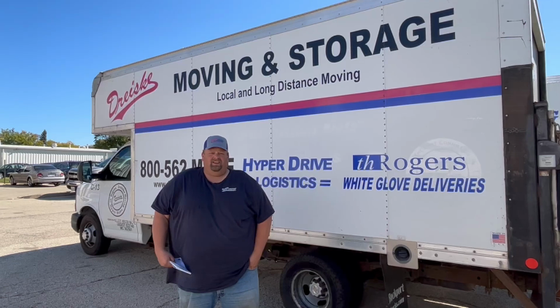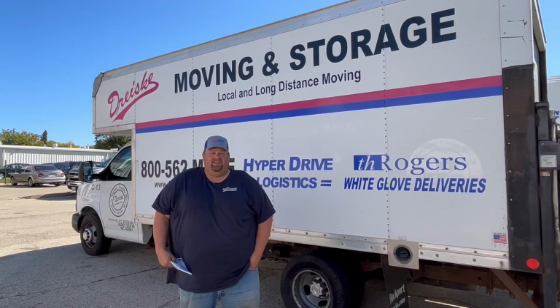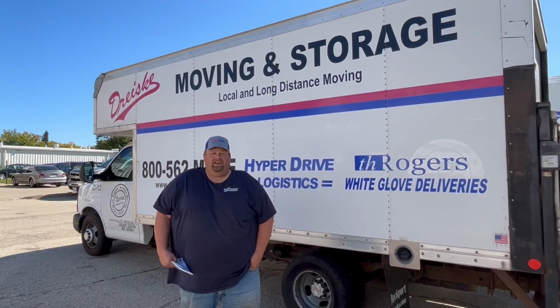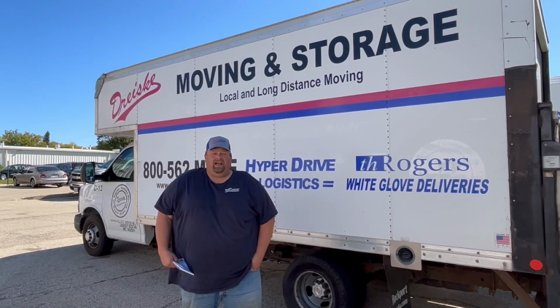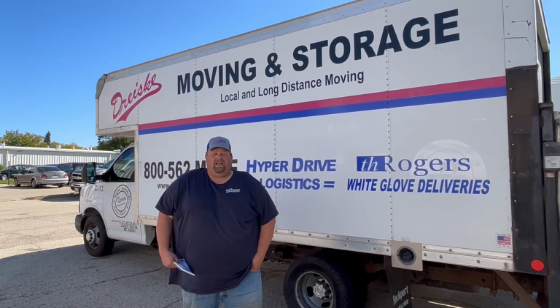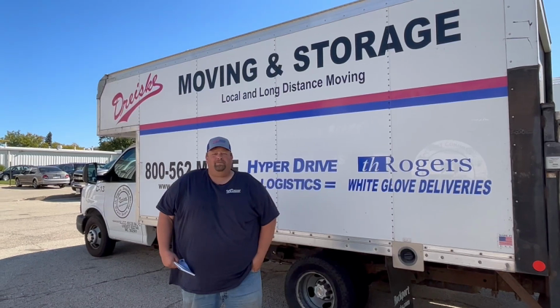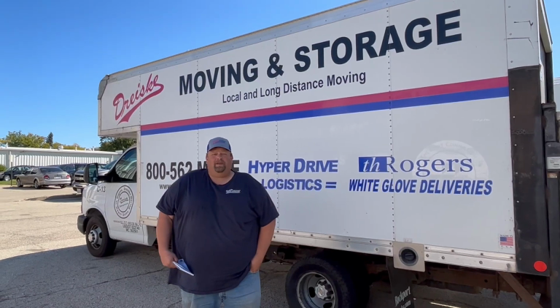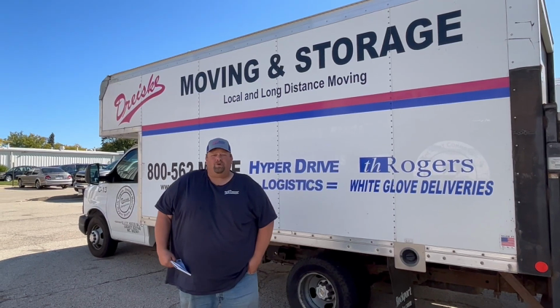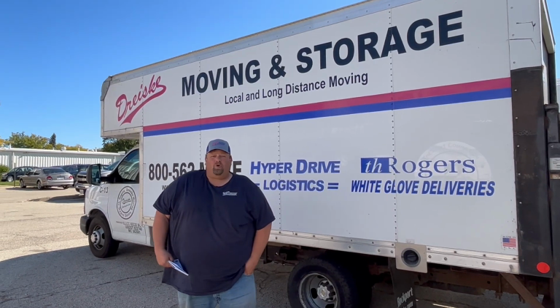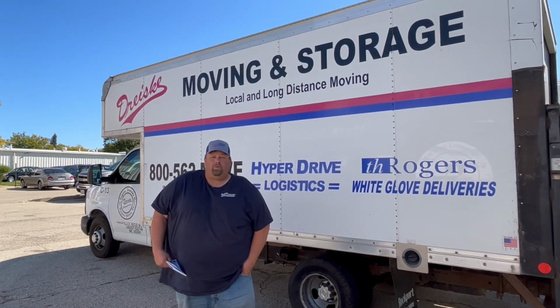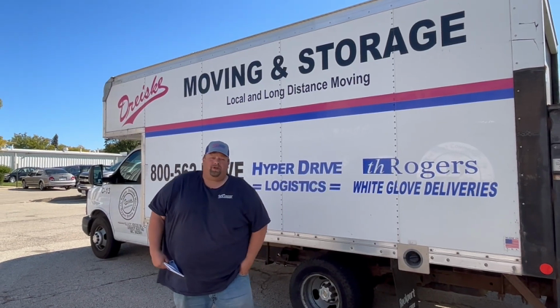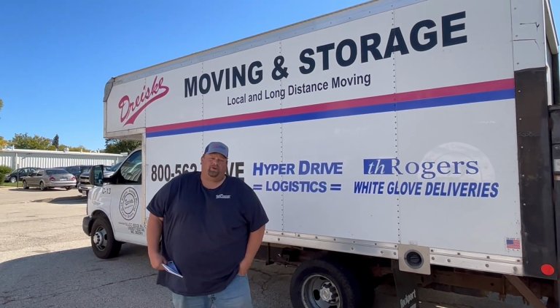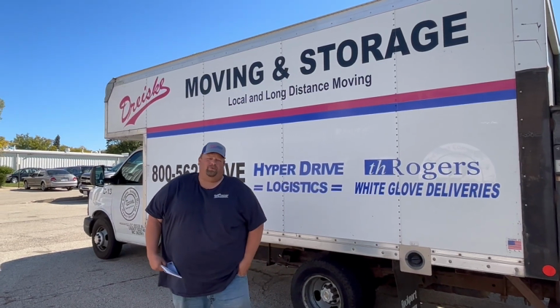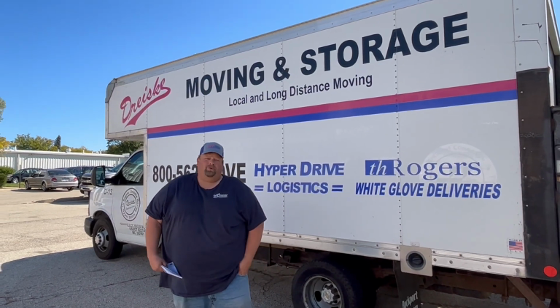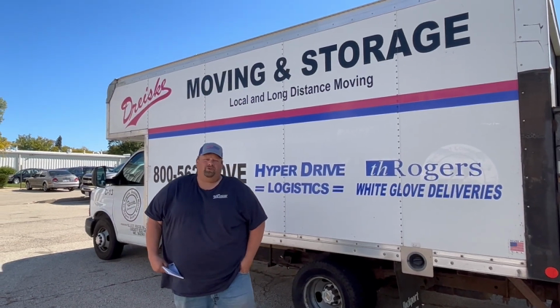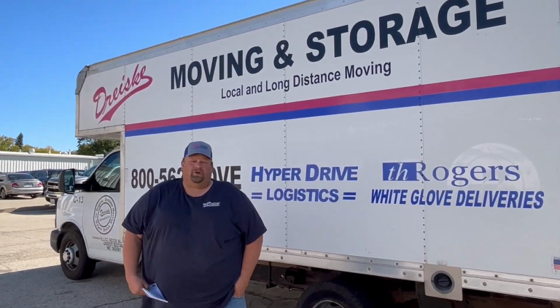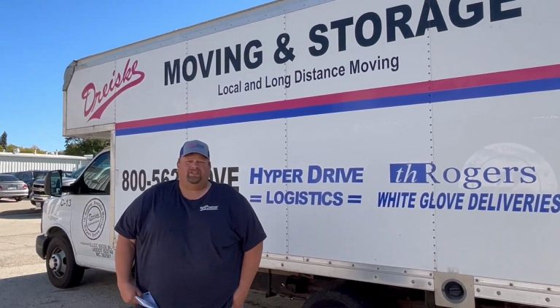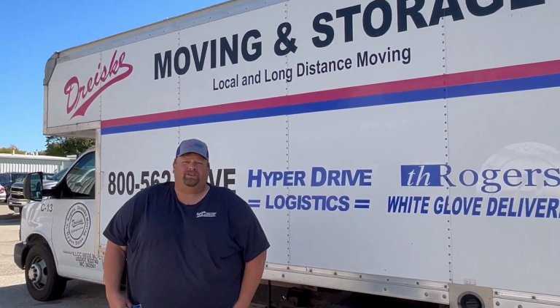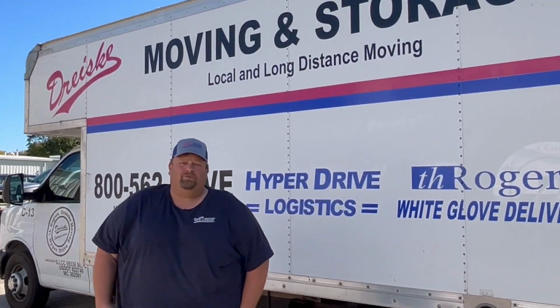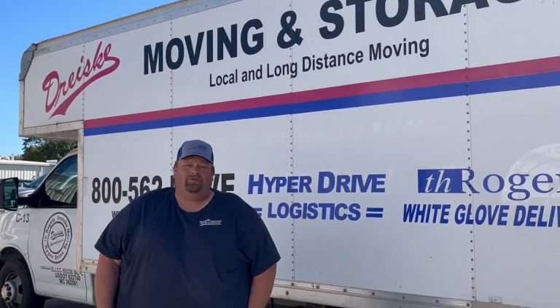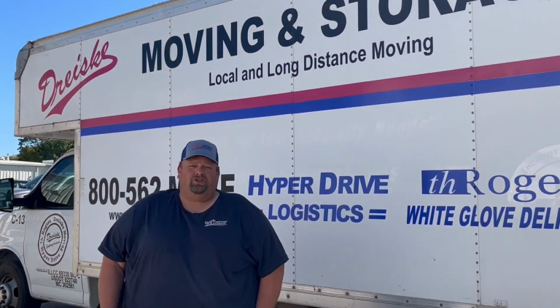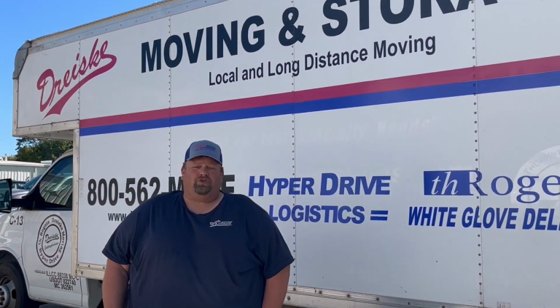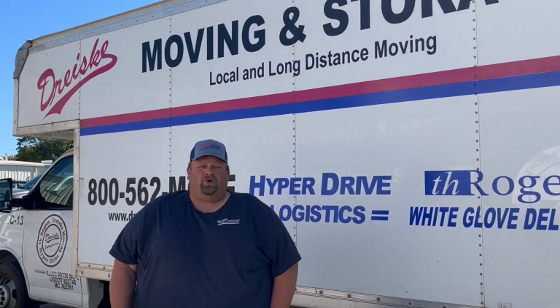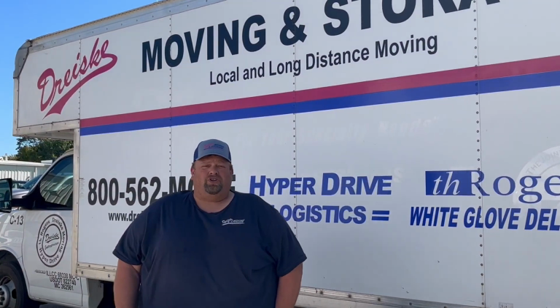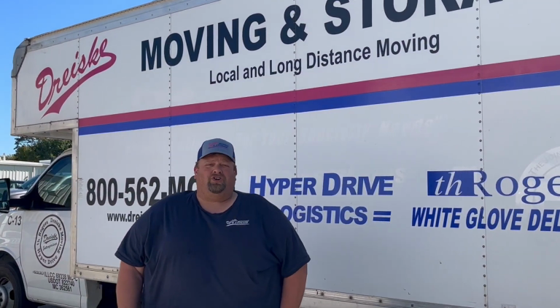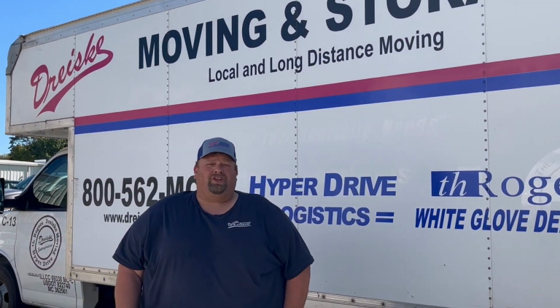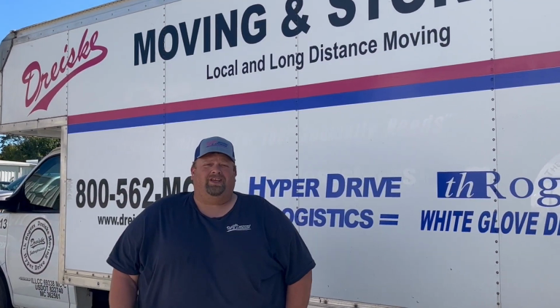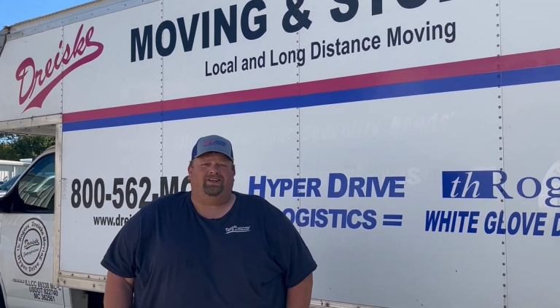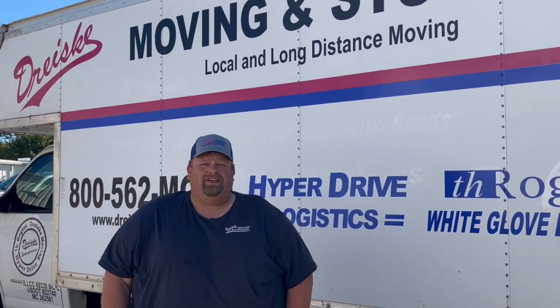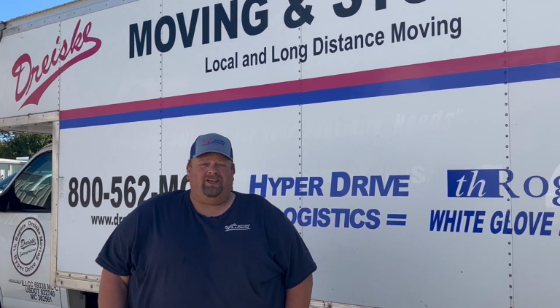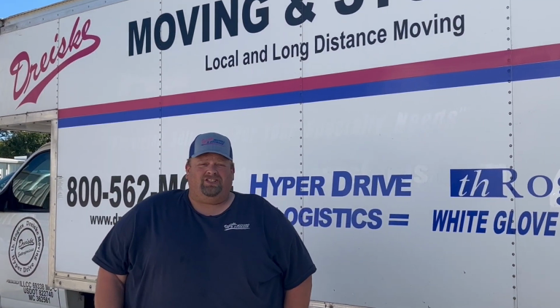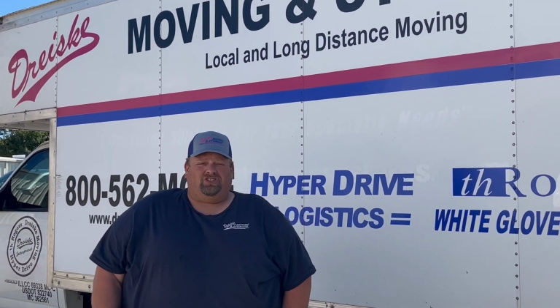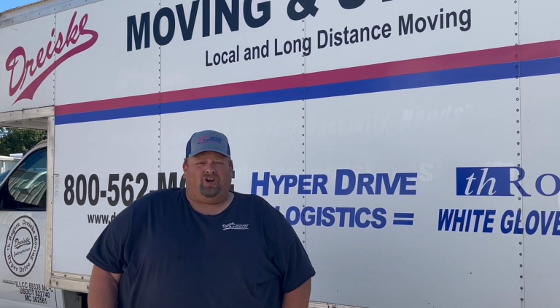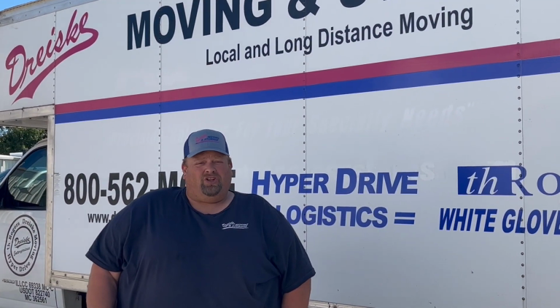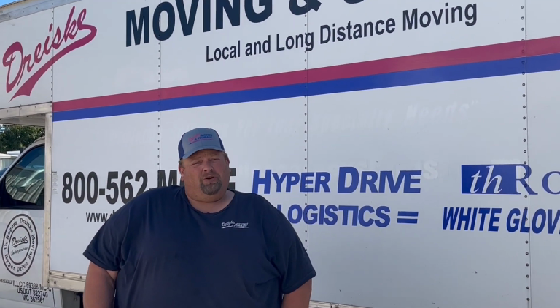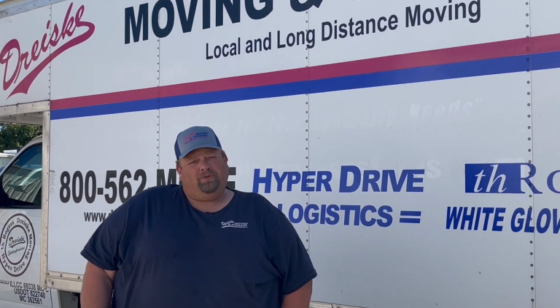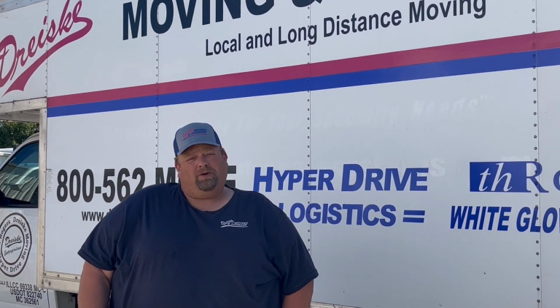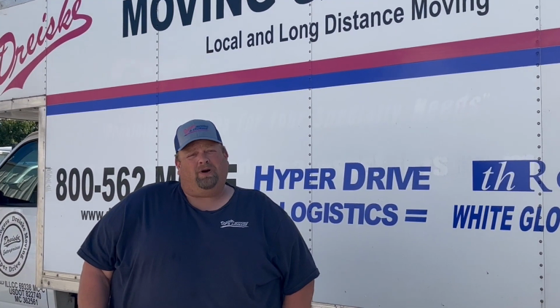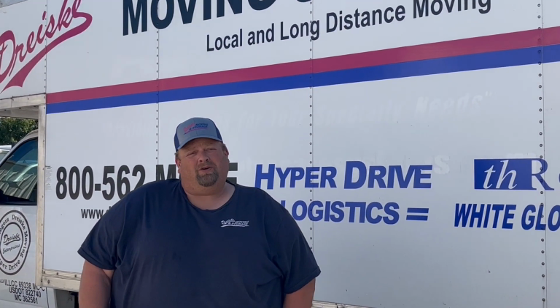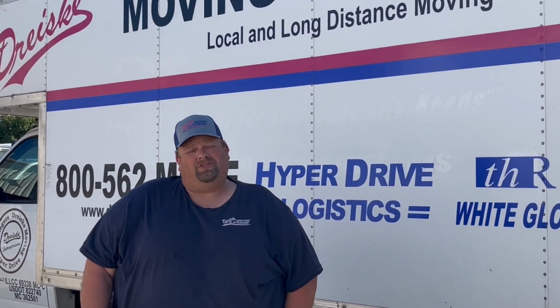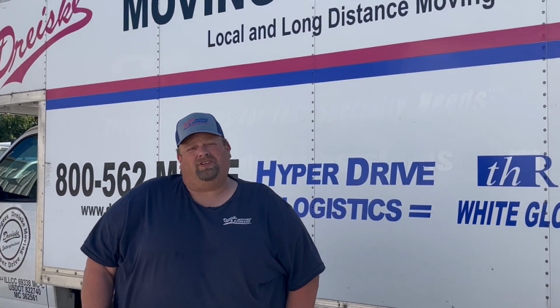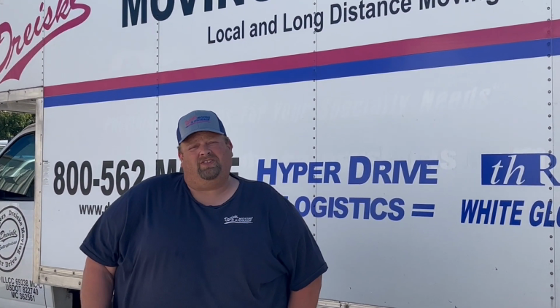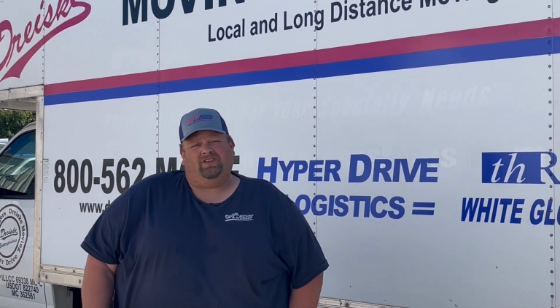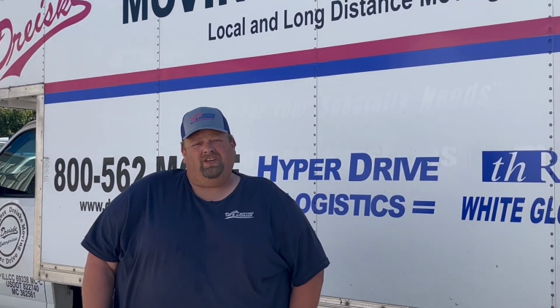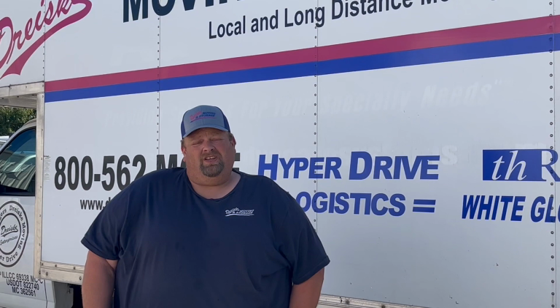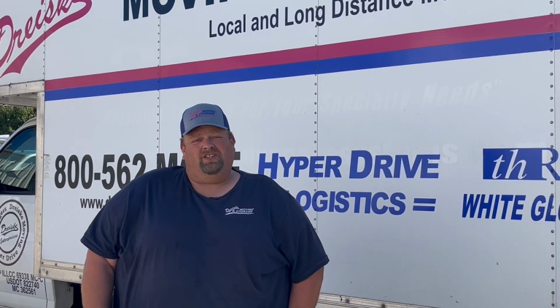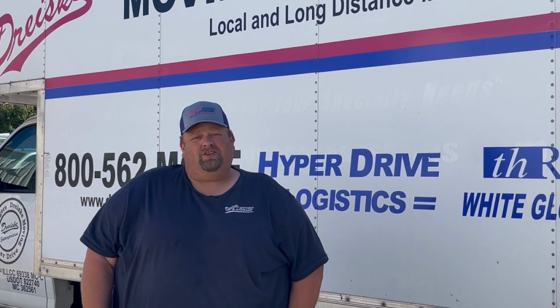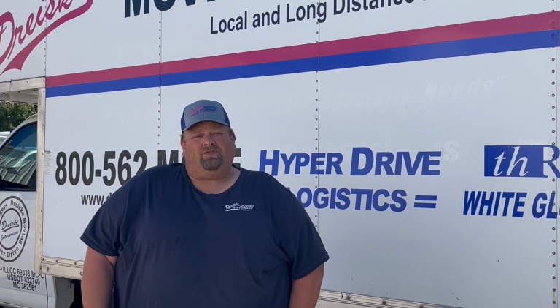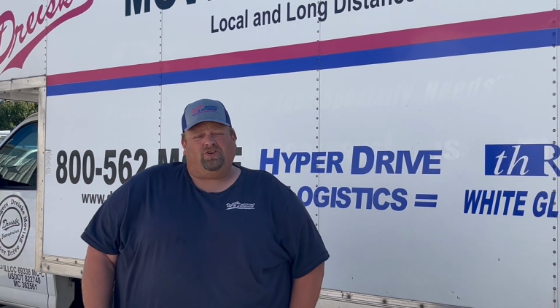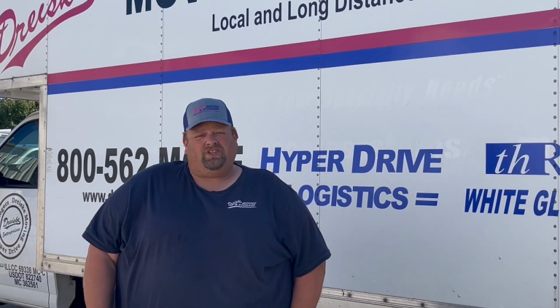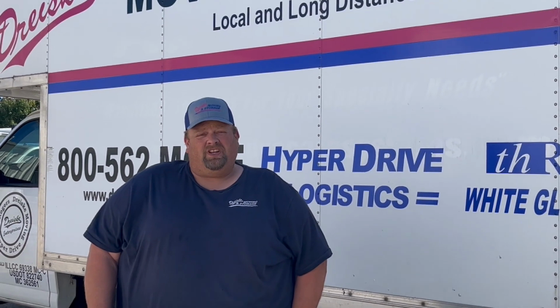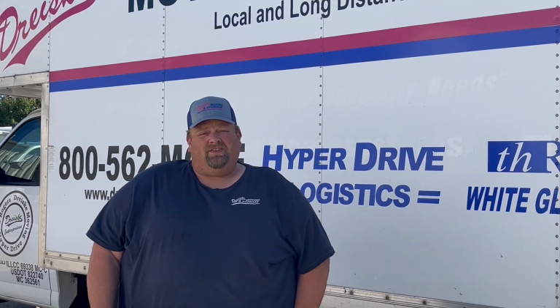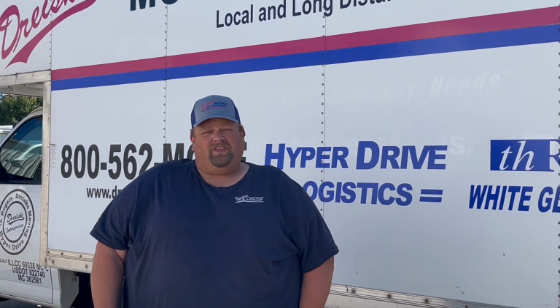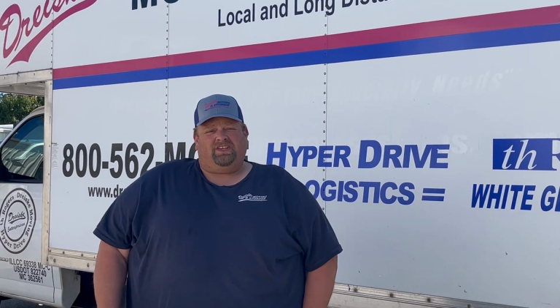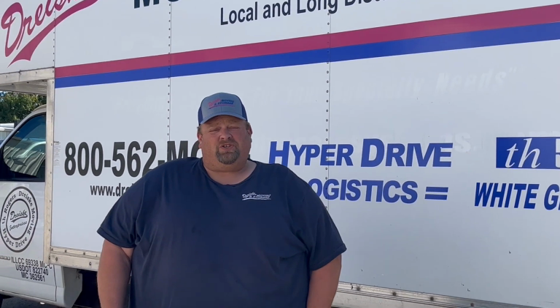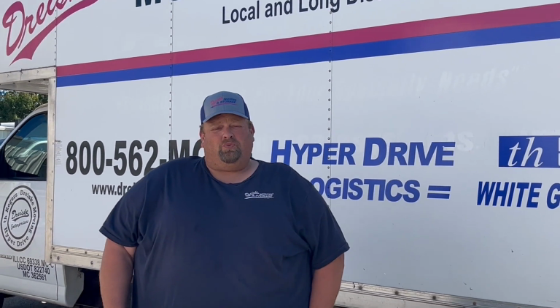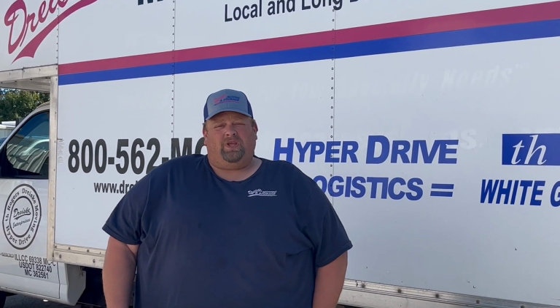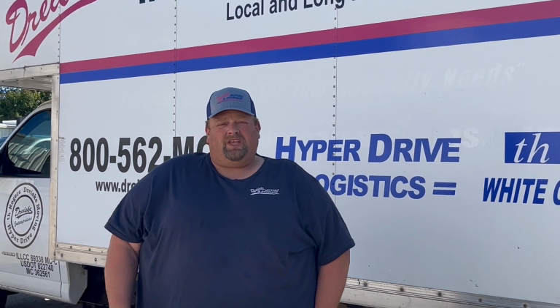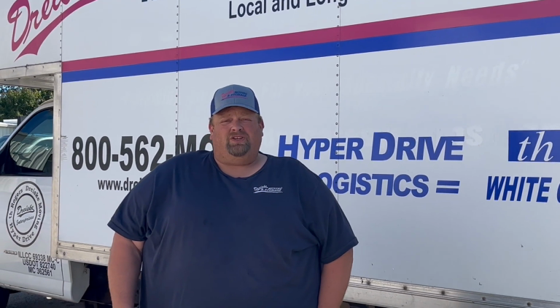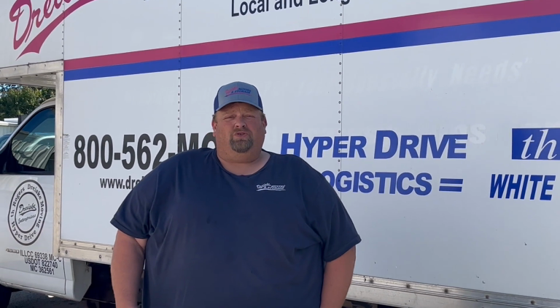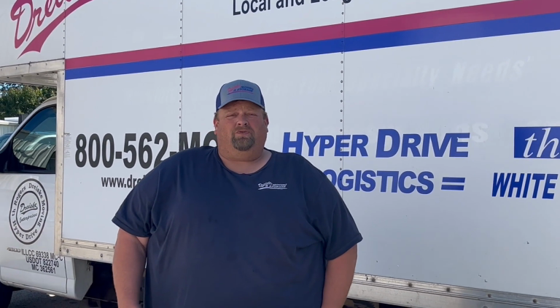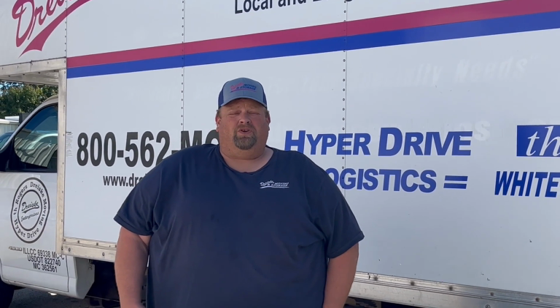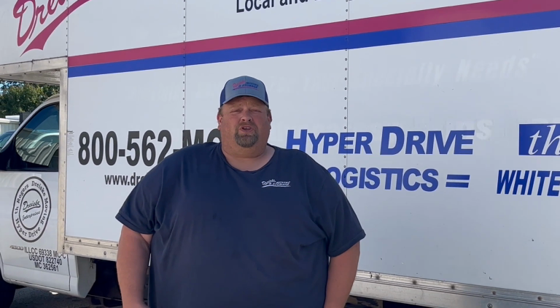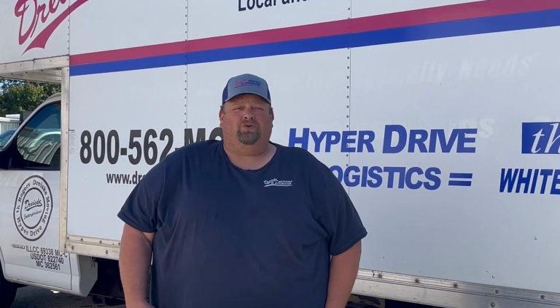Hi, I'm Nate McCormick with DrySky Moving and Storage, here again to talk a little bit about the diversity of things that we can do for you.